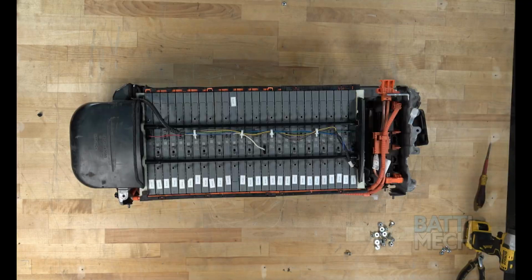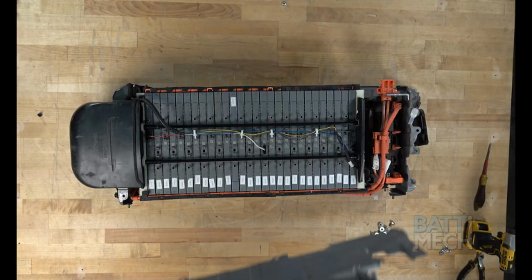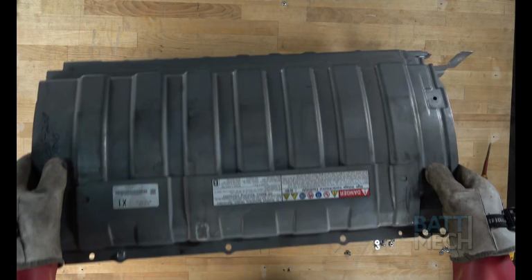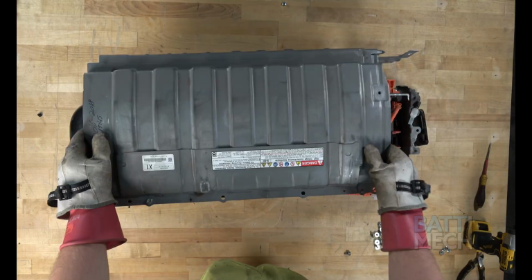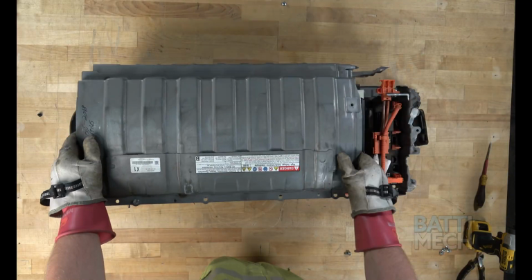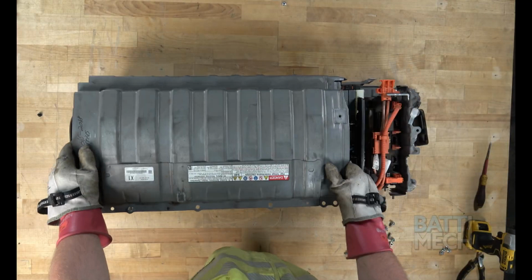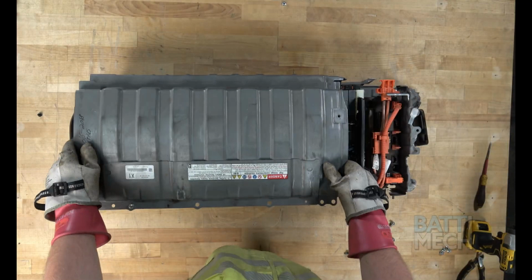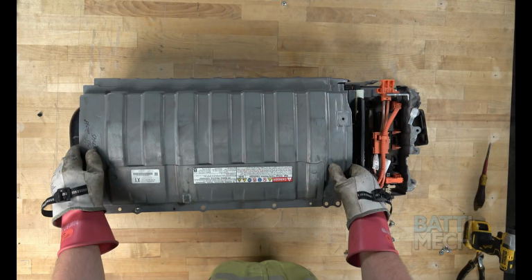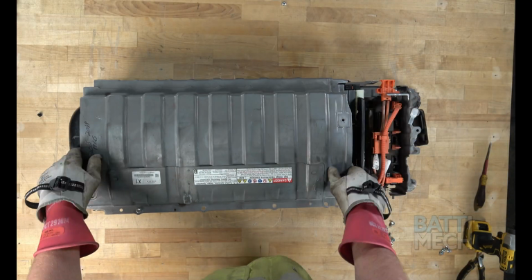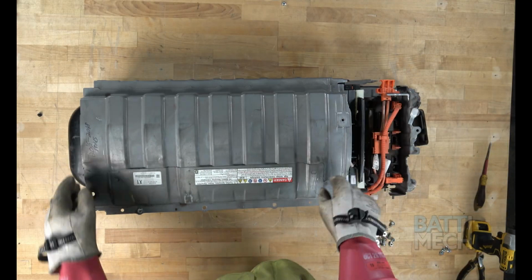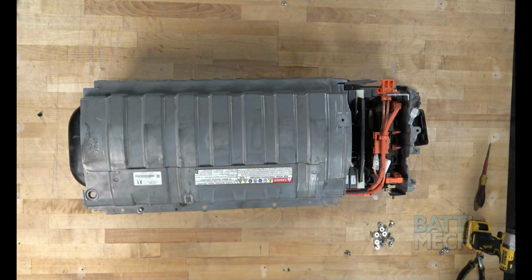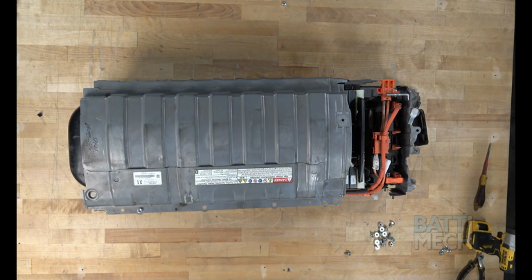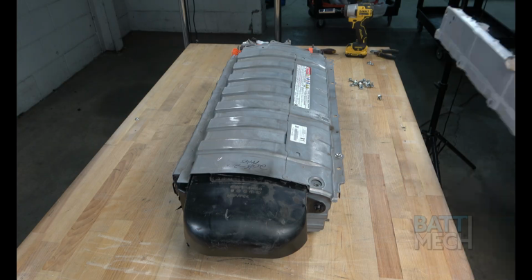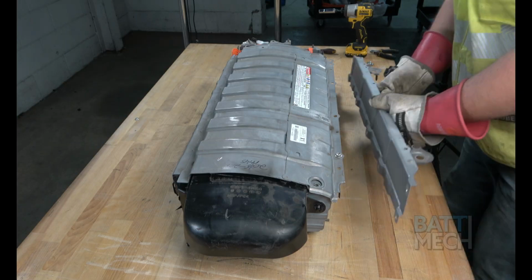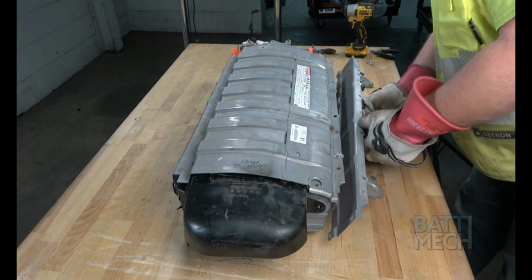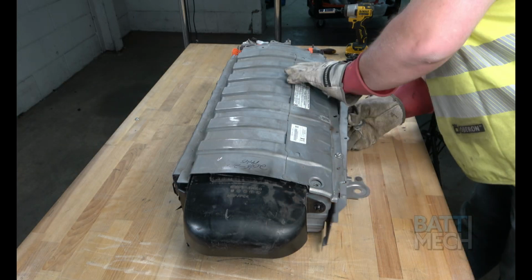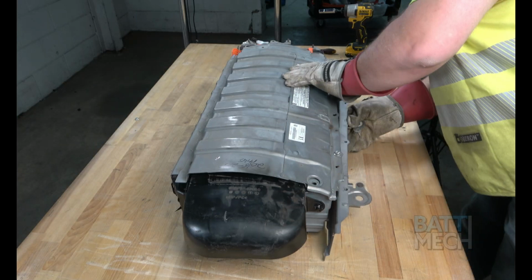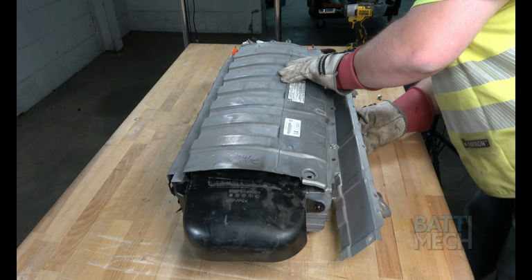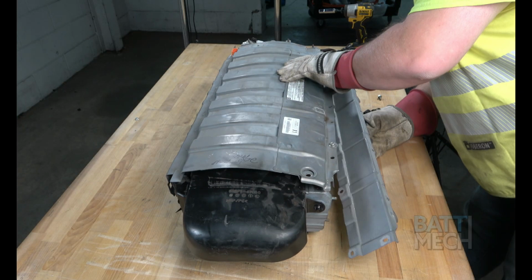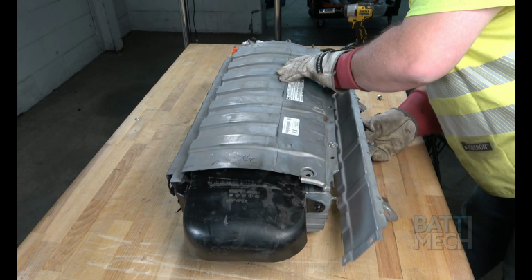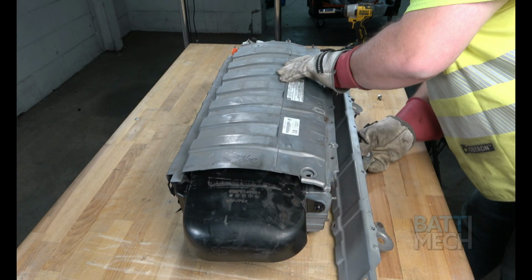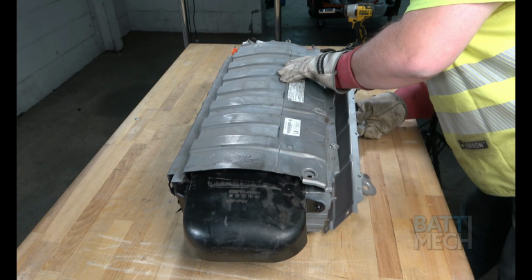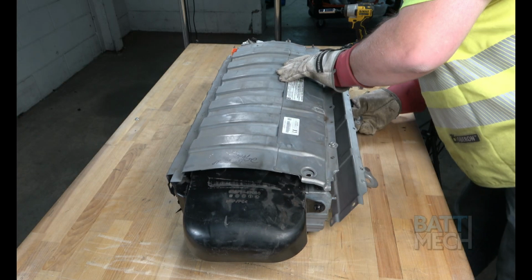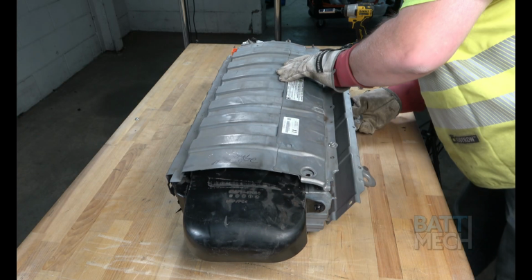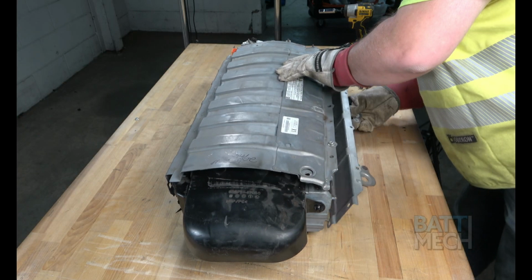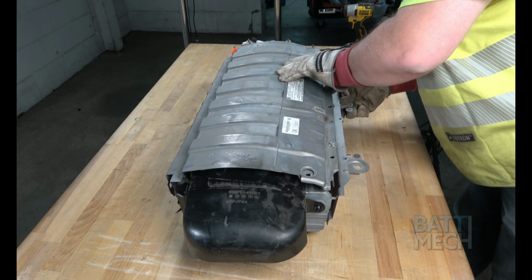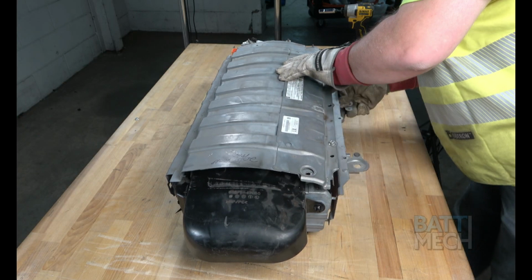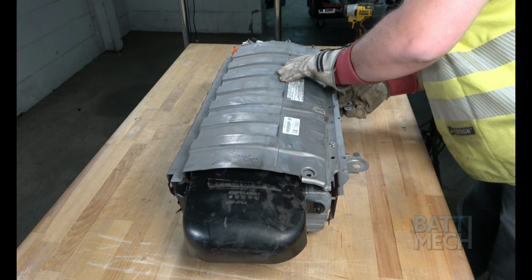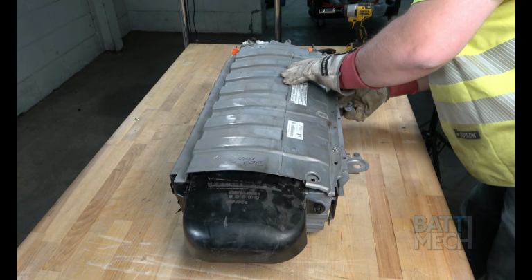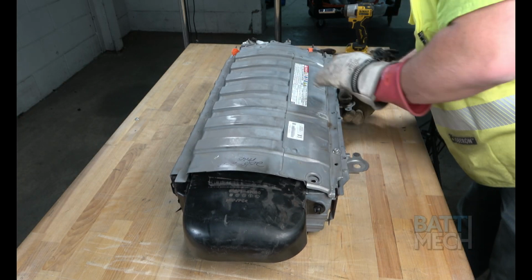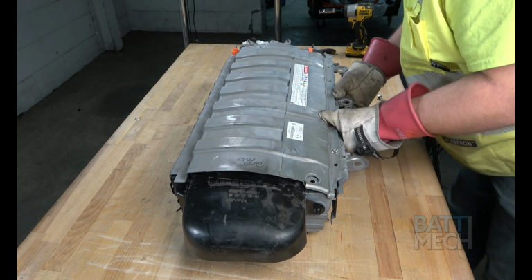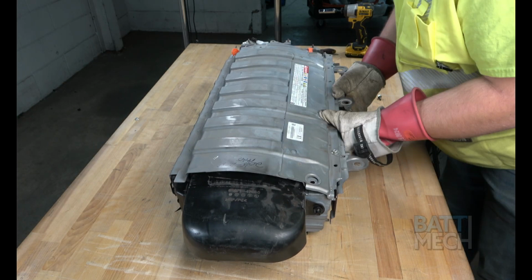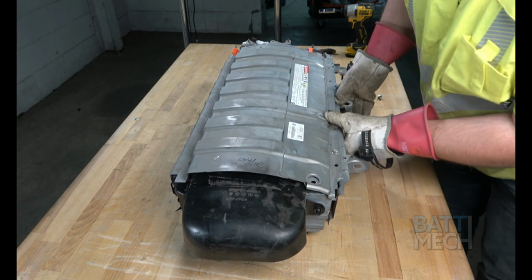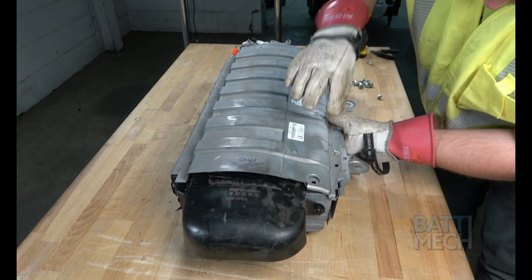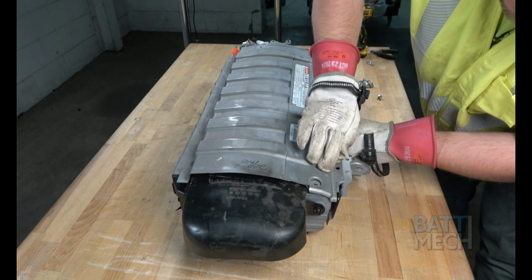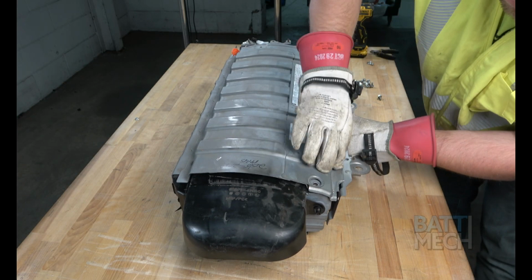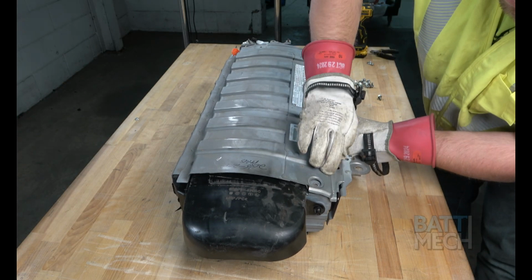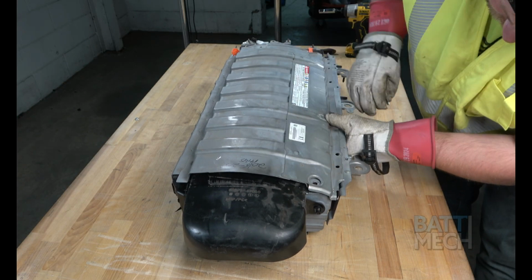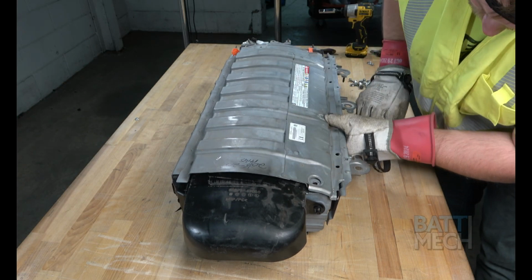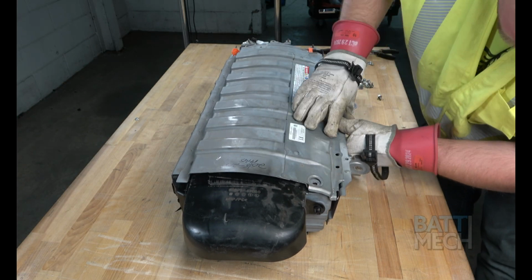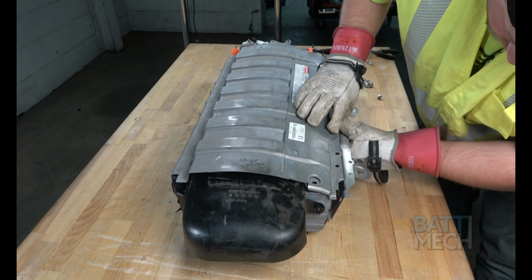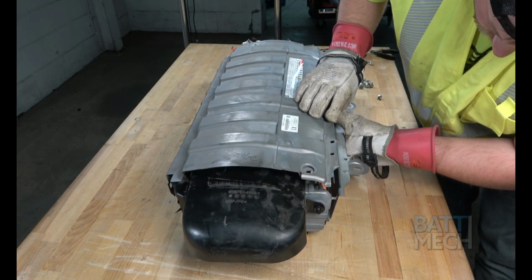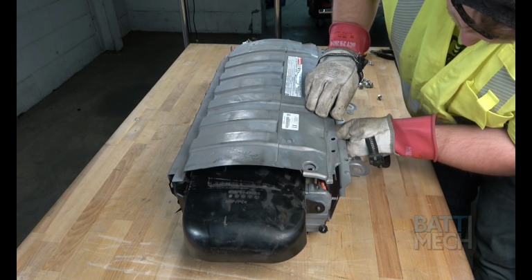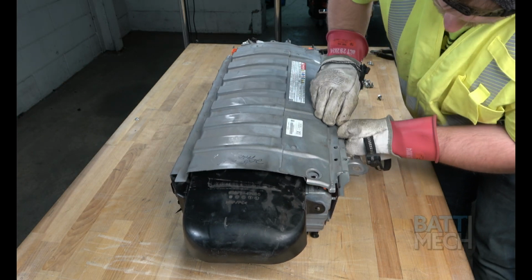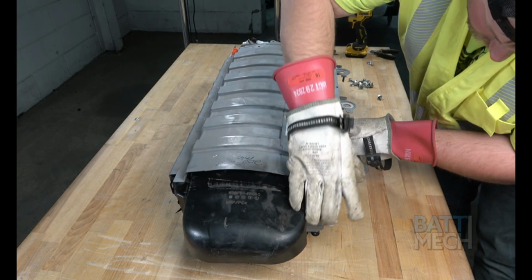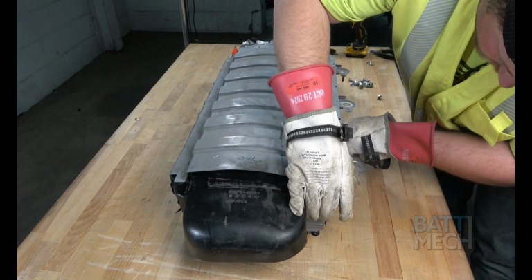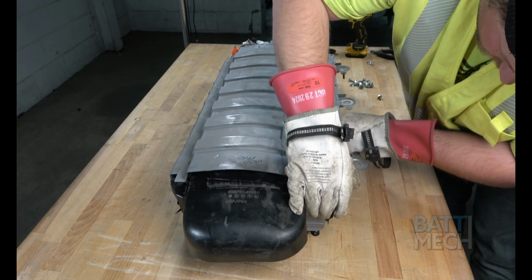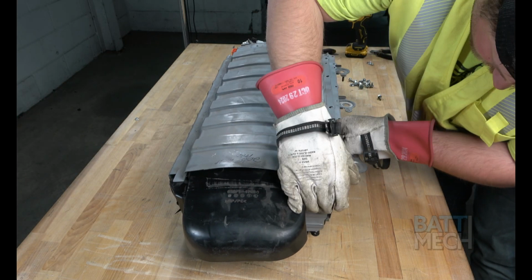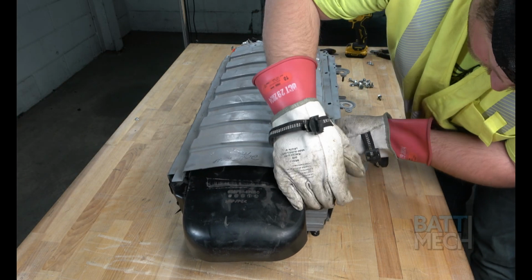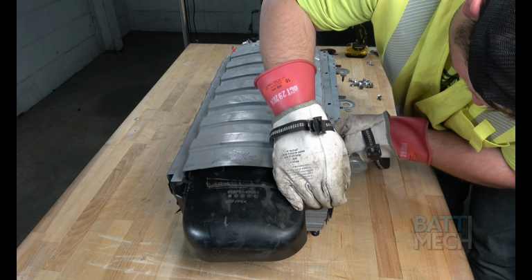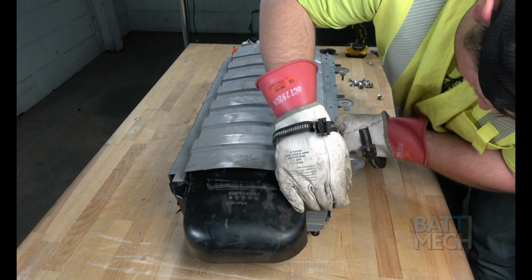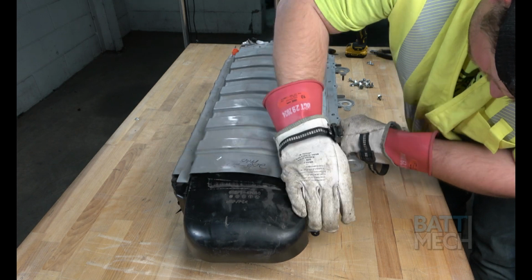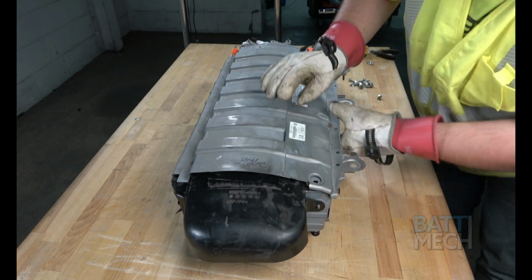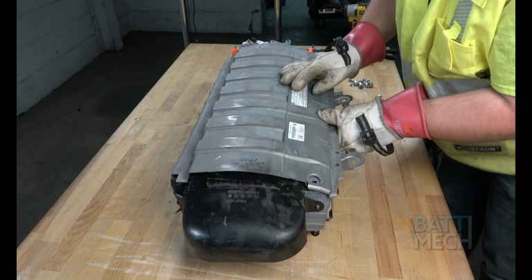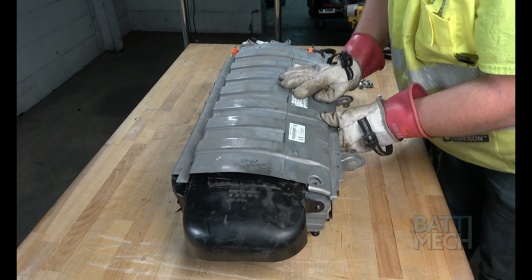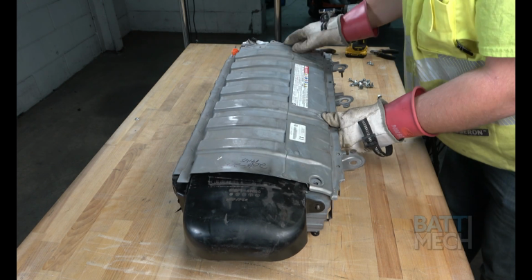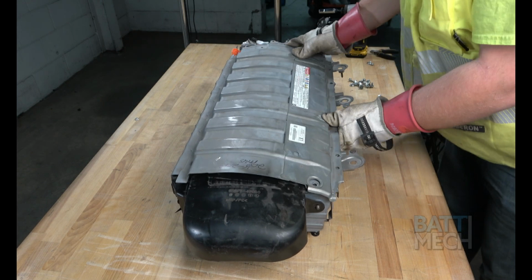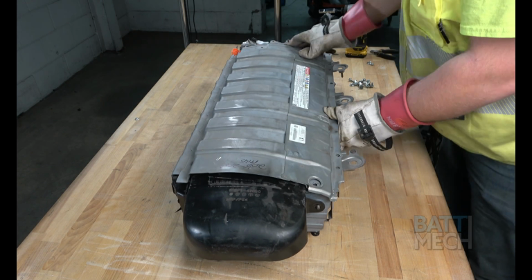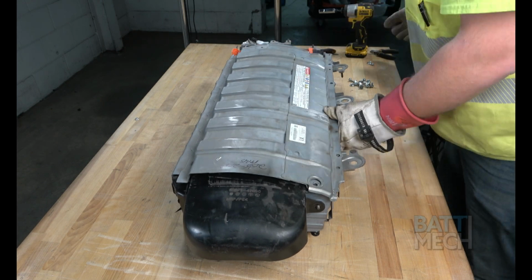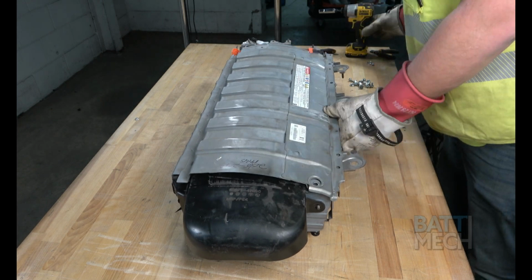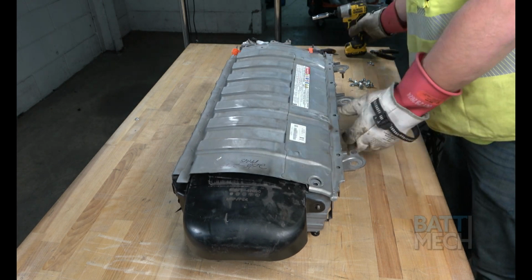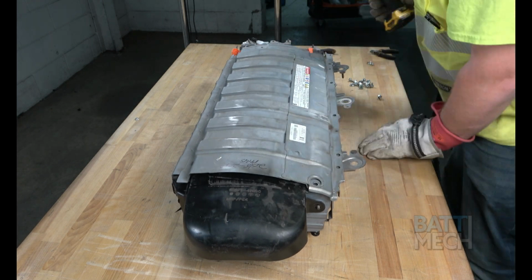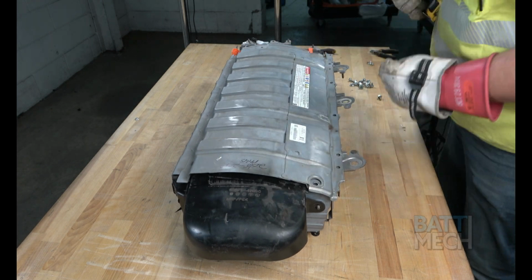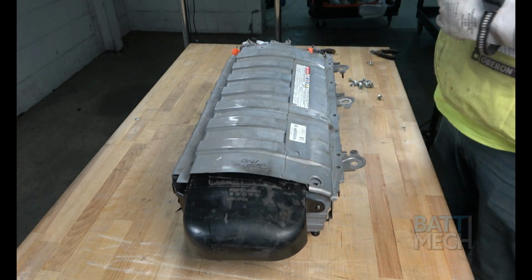Finally, you'll put the metal case cover and metal side piece back on and attach them to the battery pack with the original nuts and bolts.